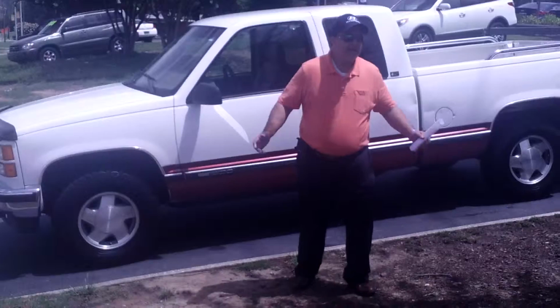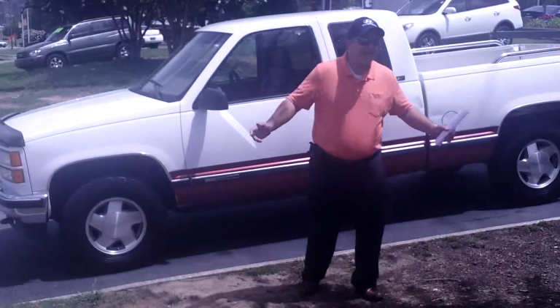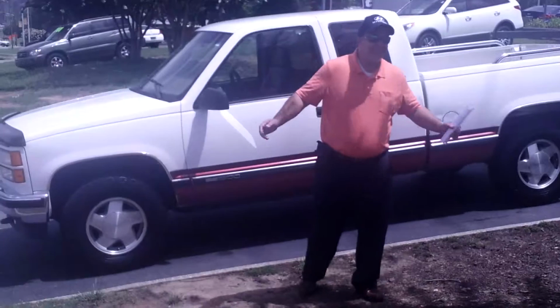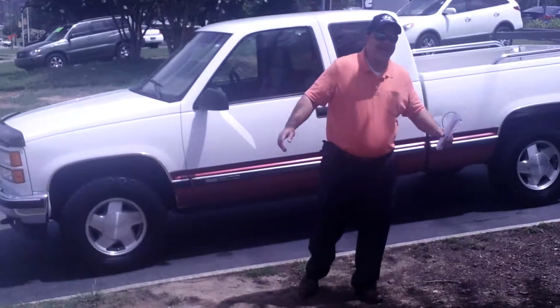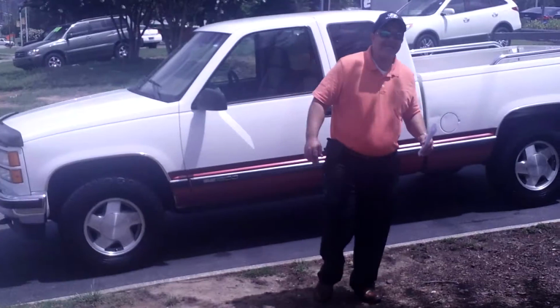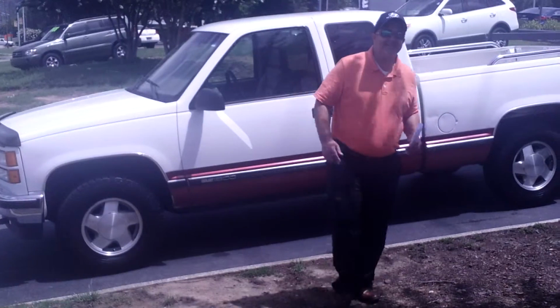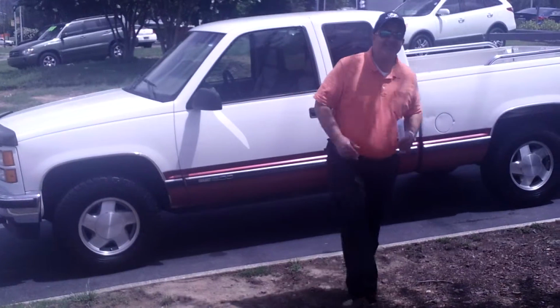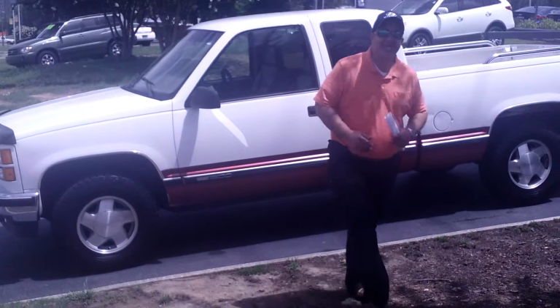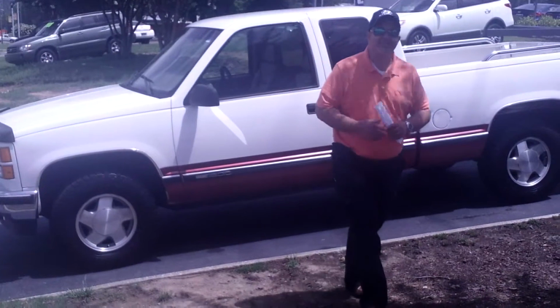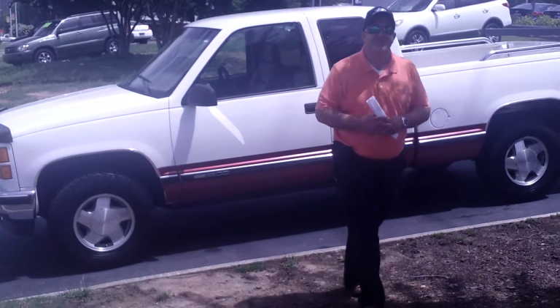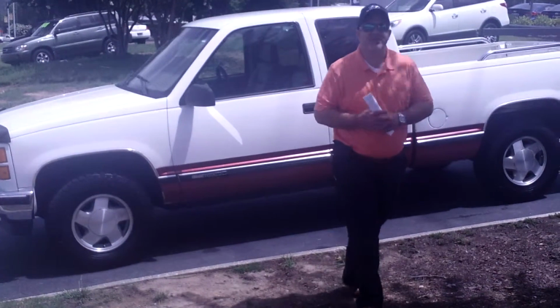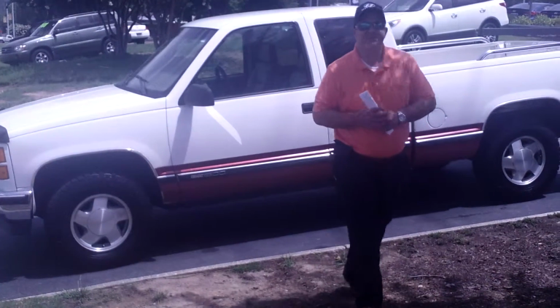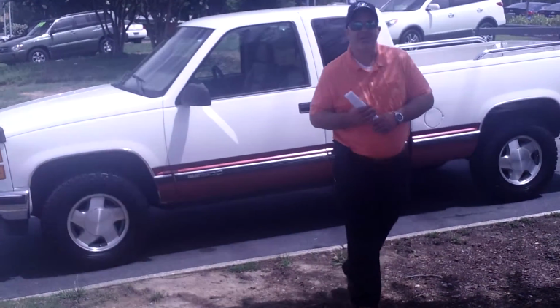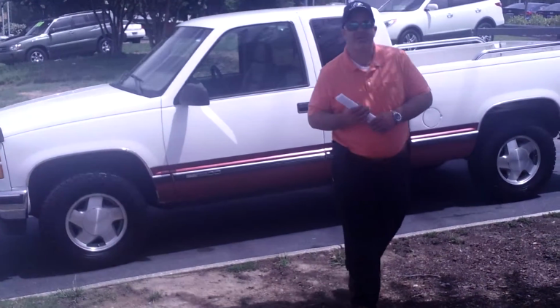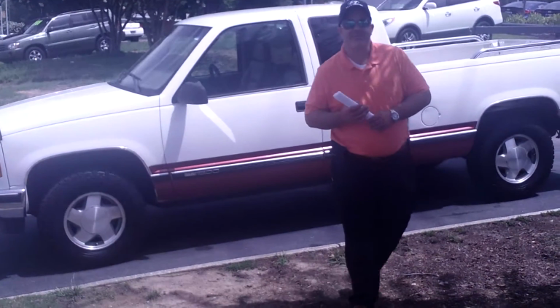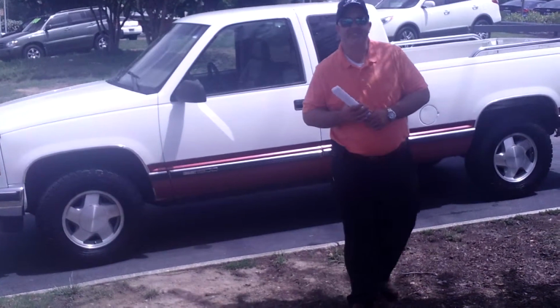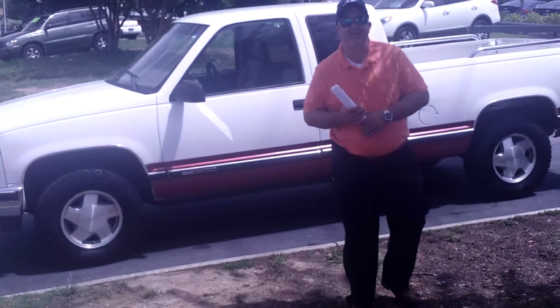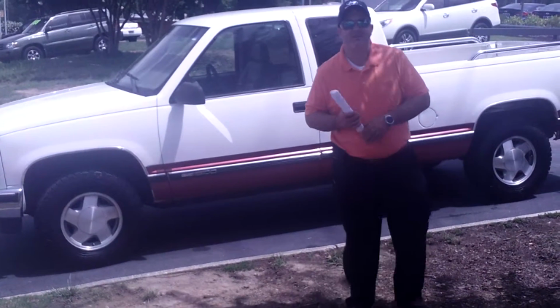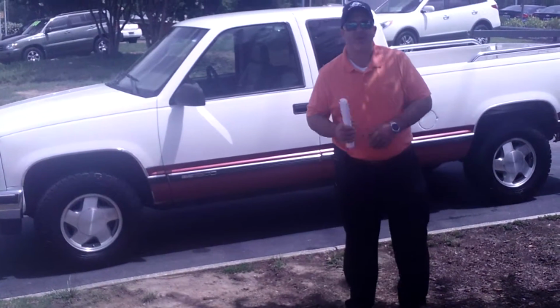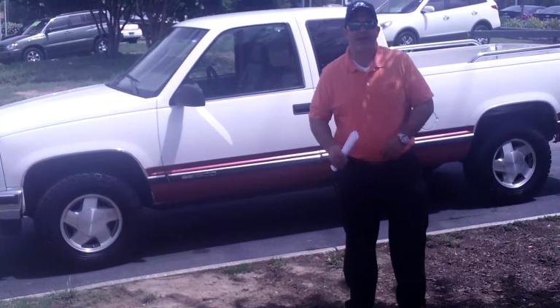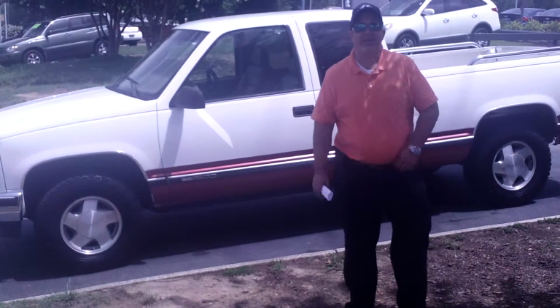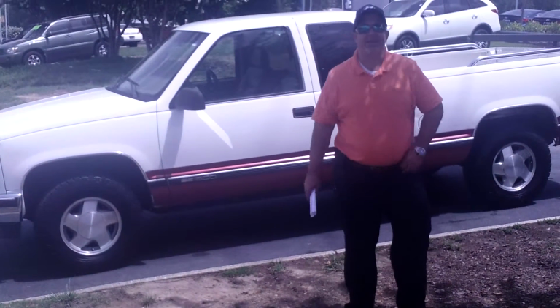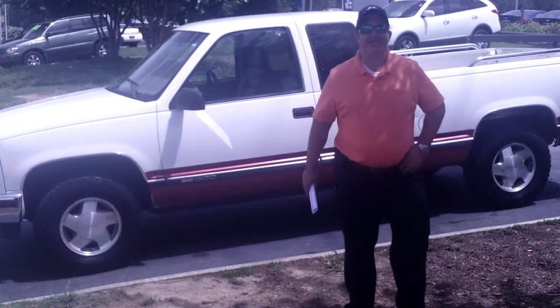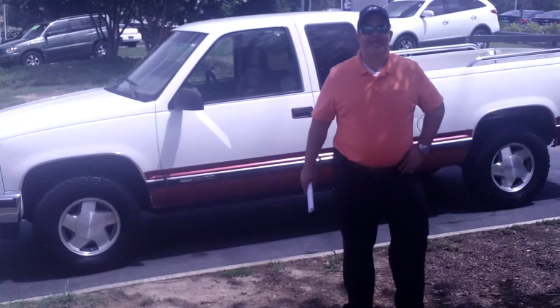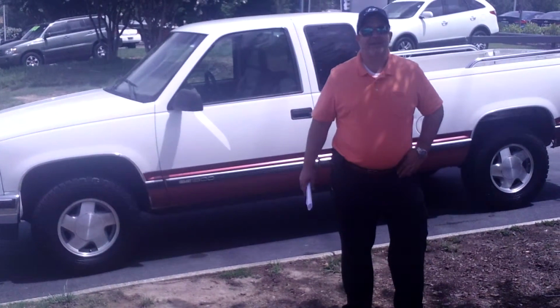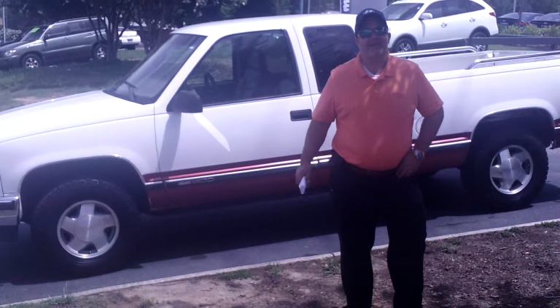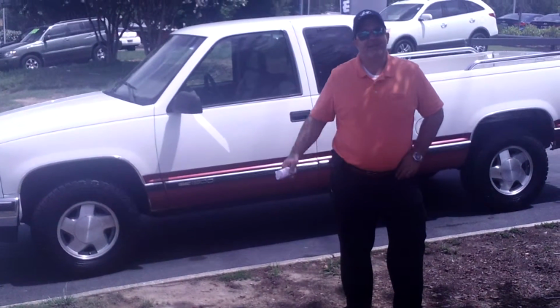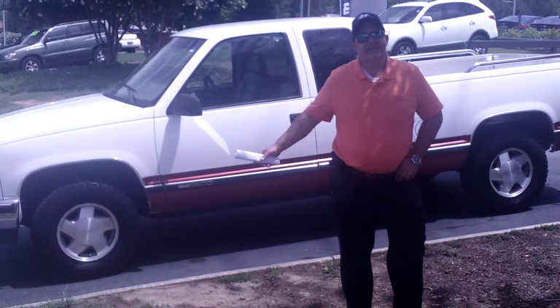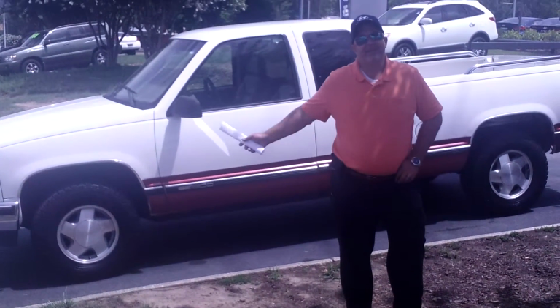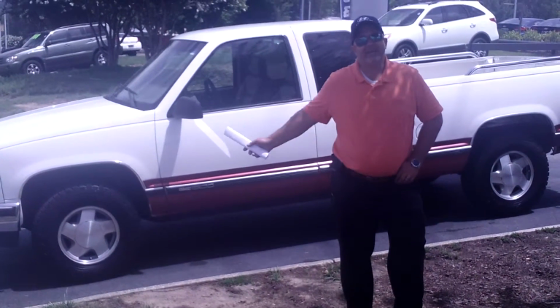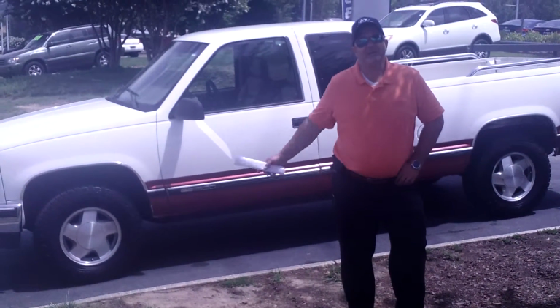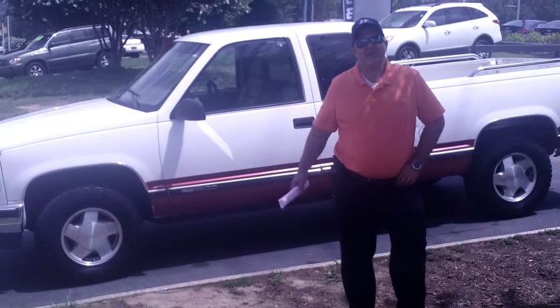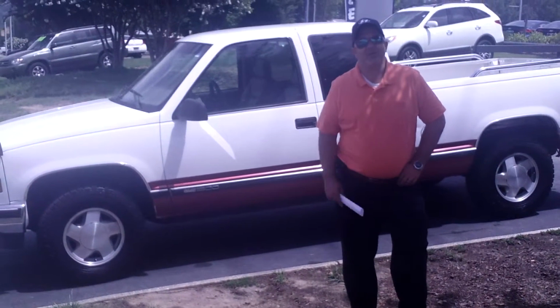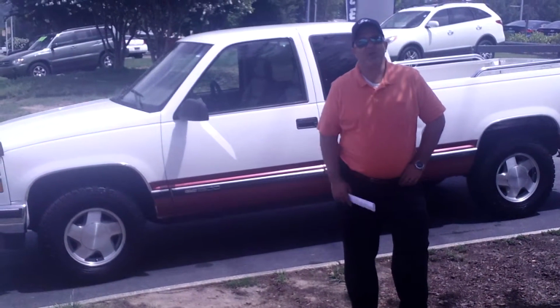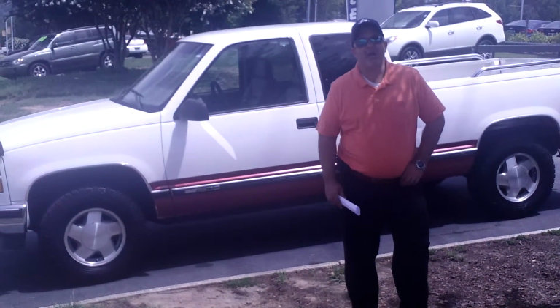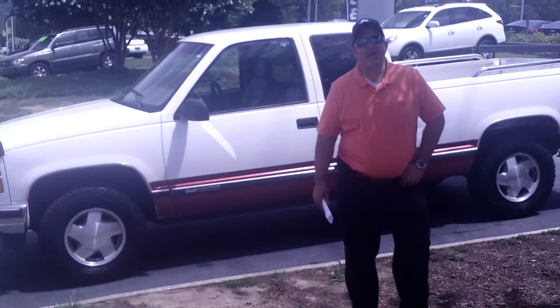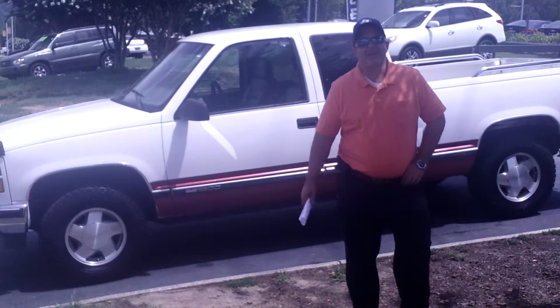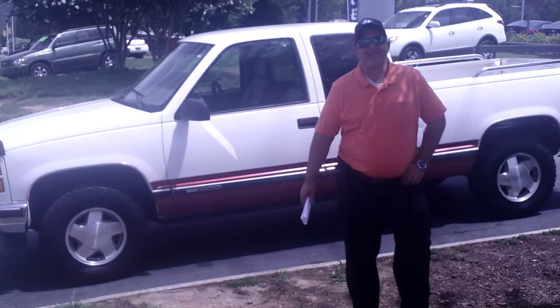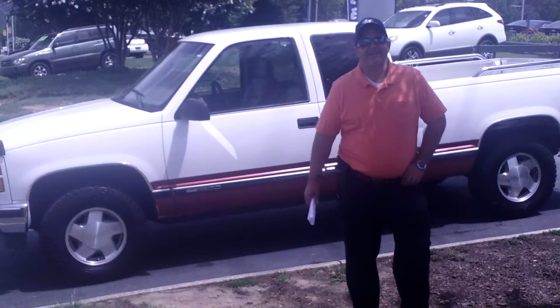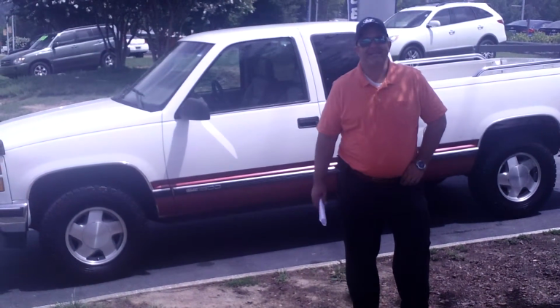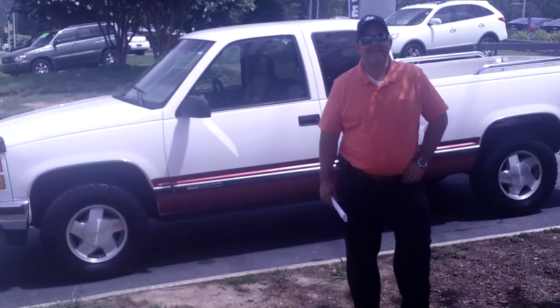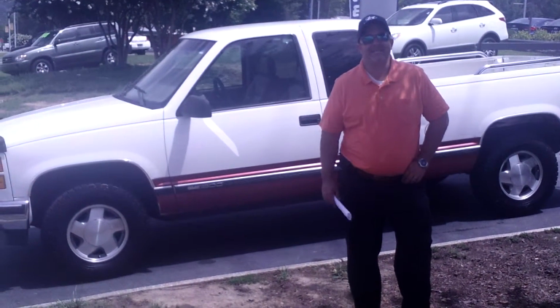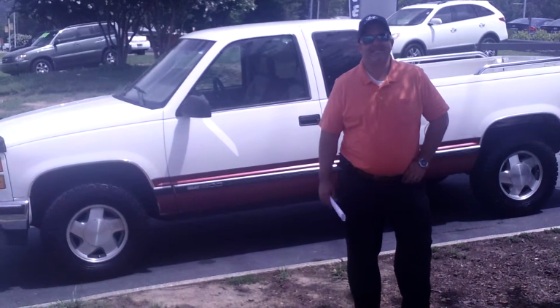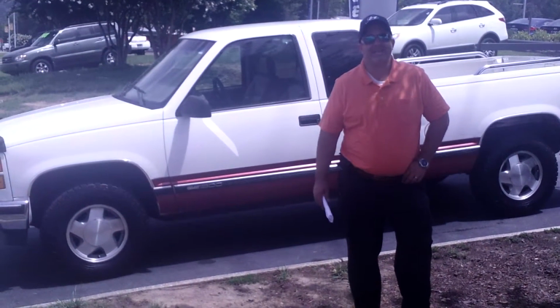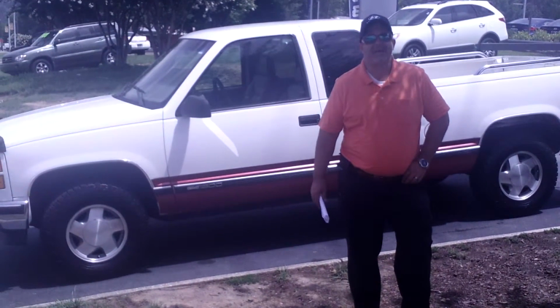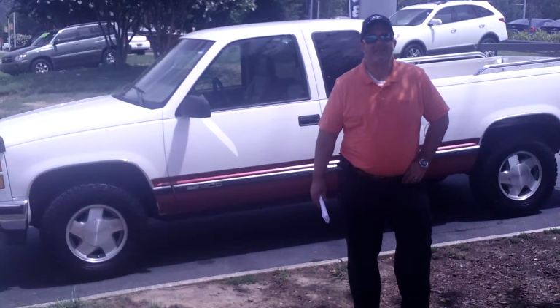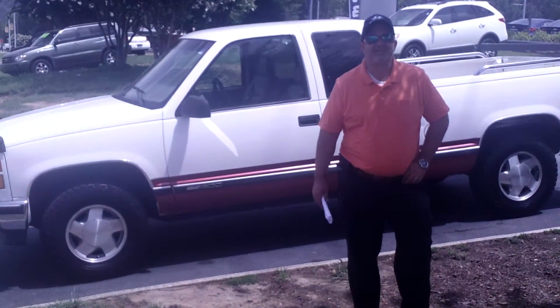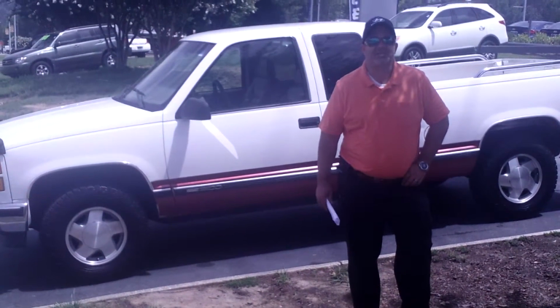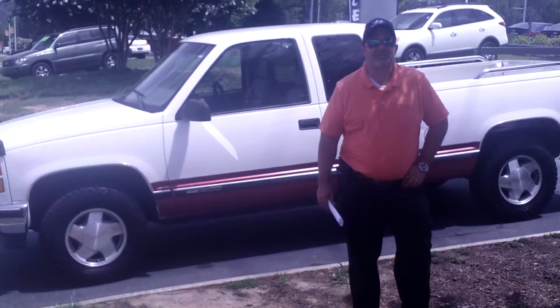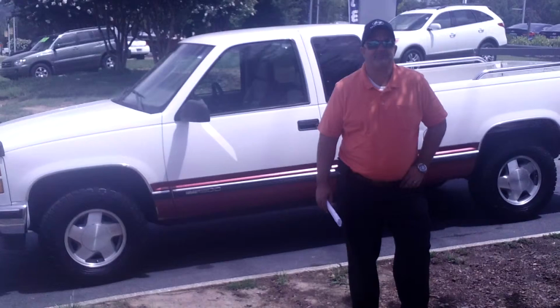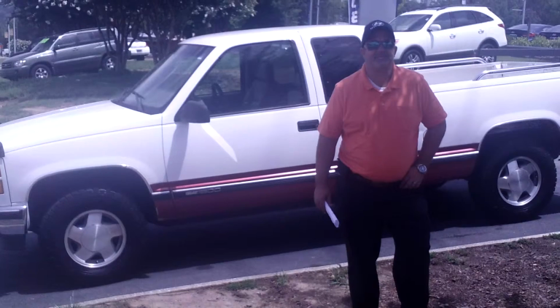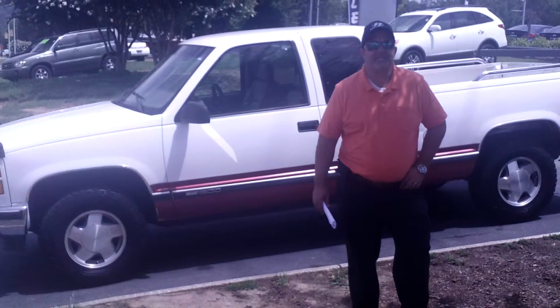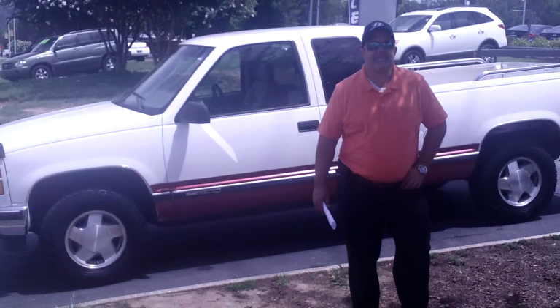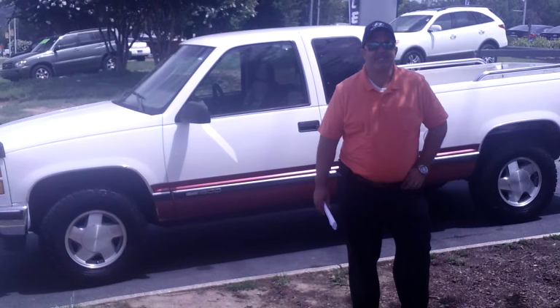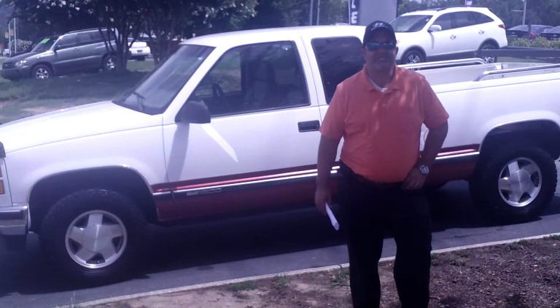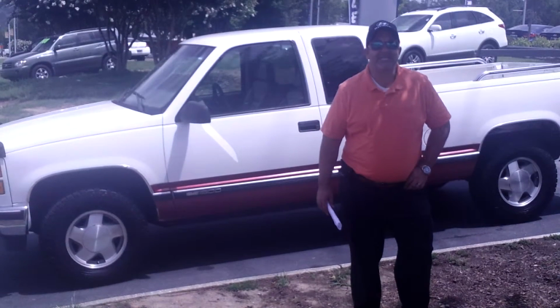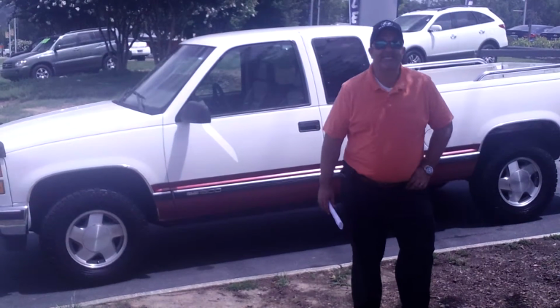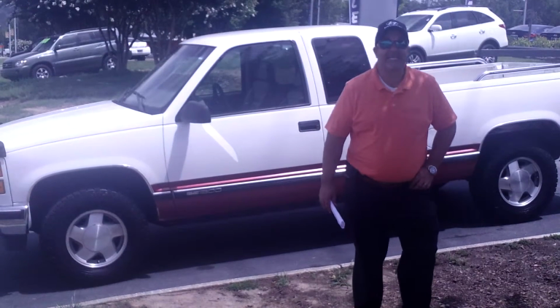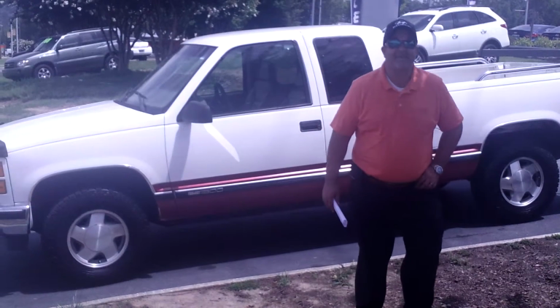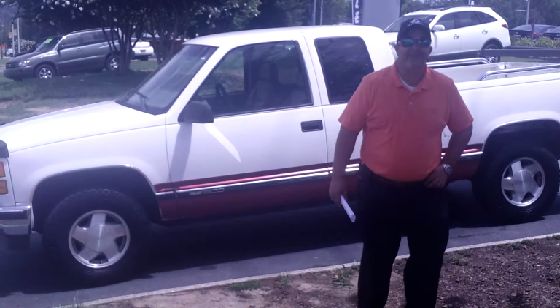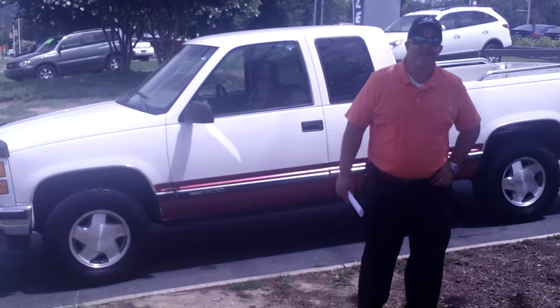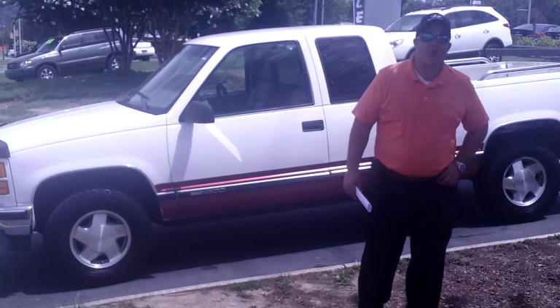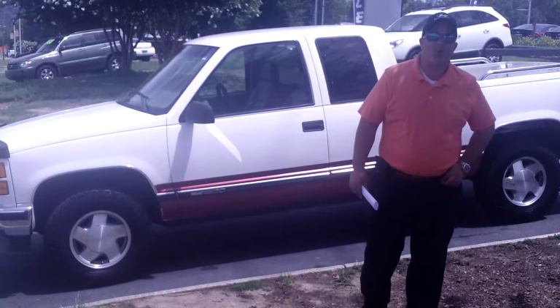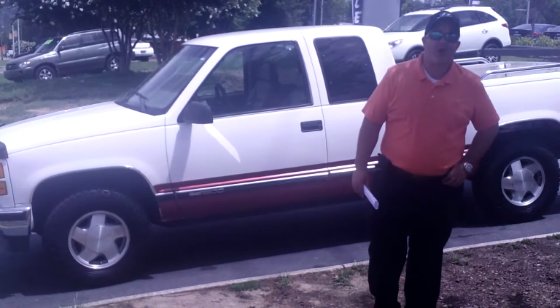Hey Matt, Scott Tracer here at Tamron Hyundai. Thanks for inquiring about the 97 GMC Z71.